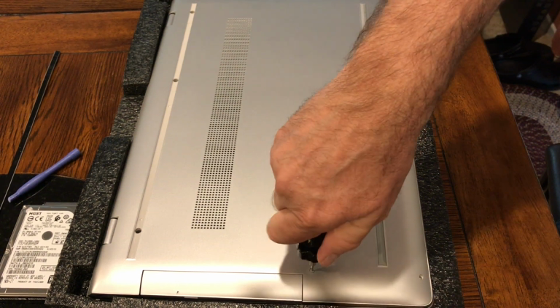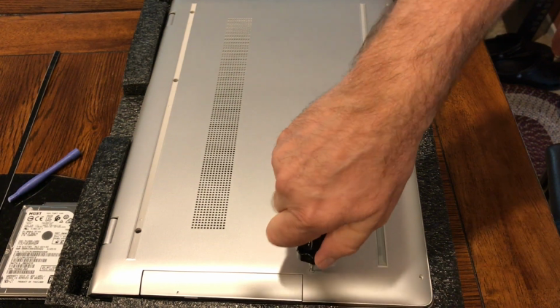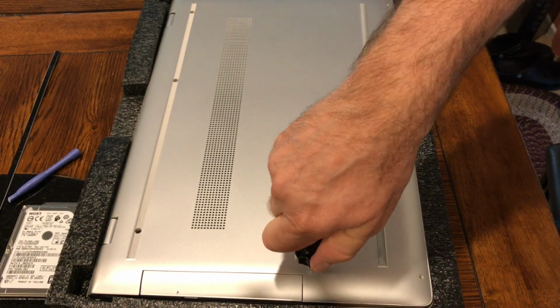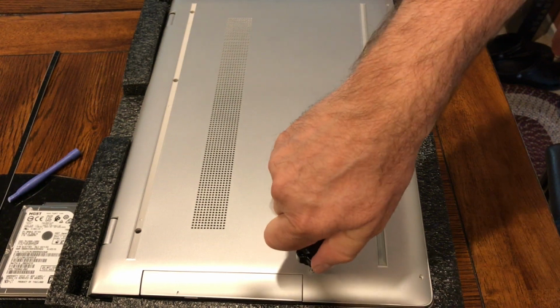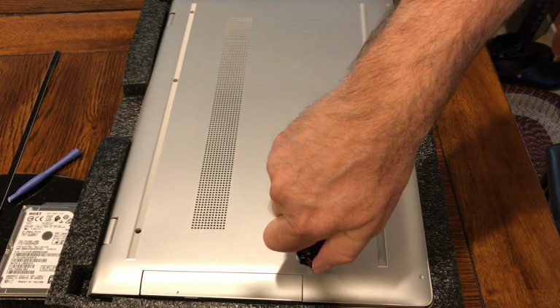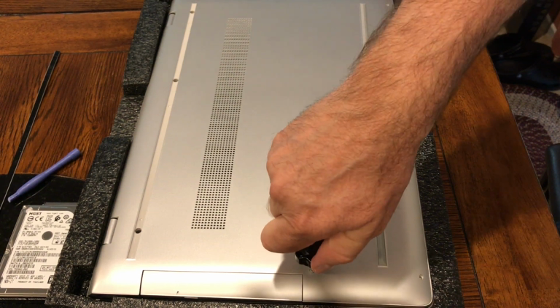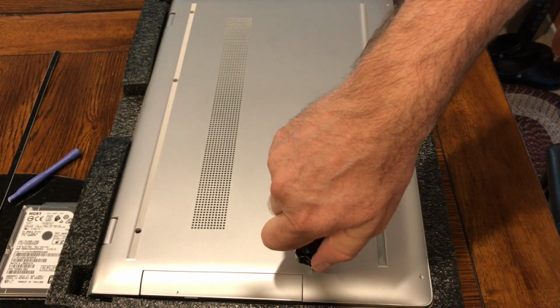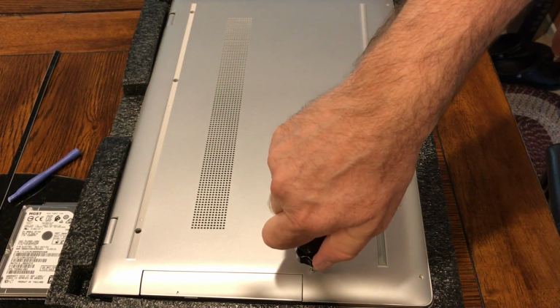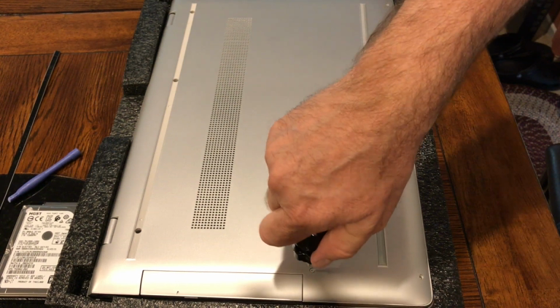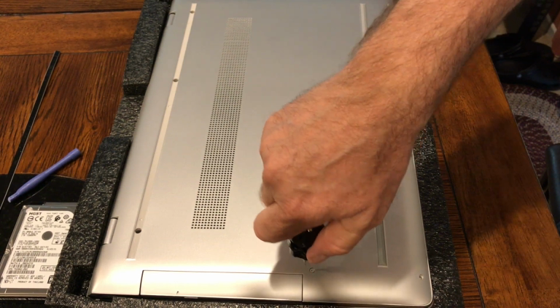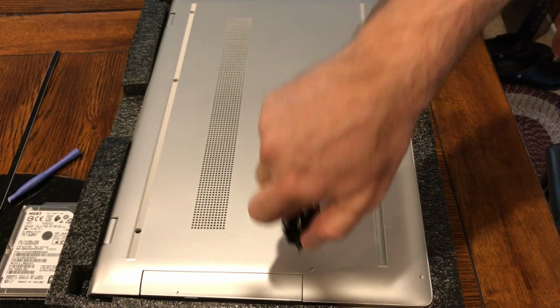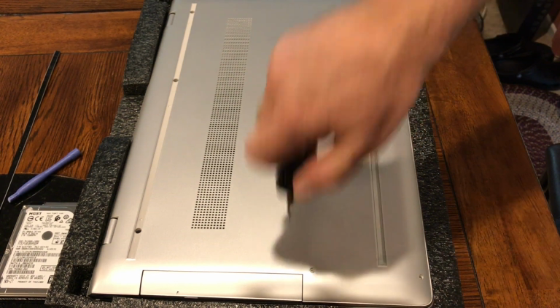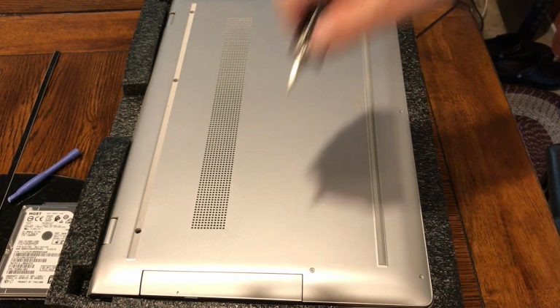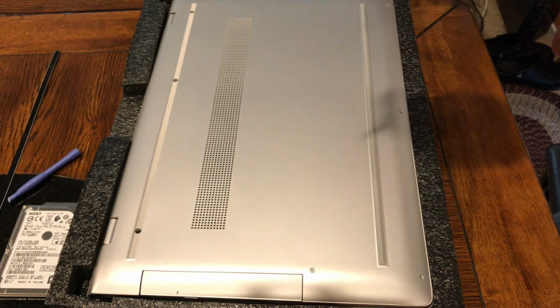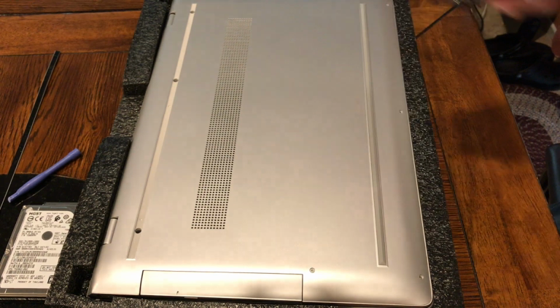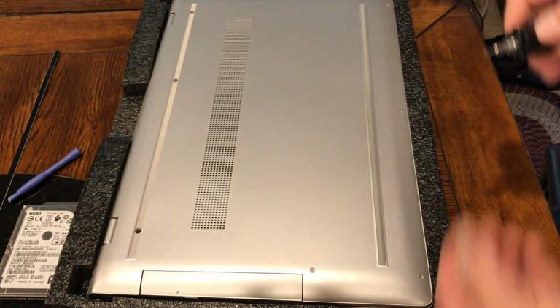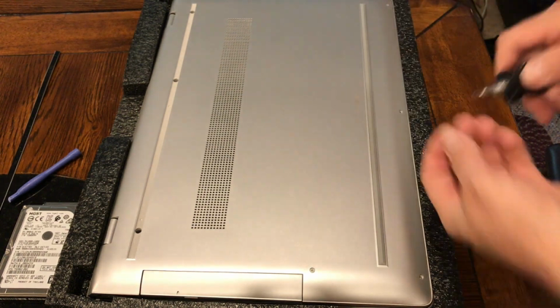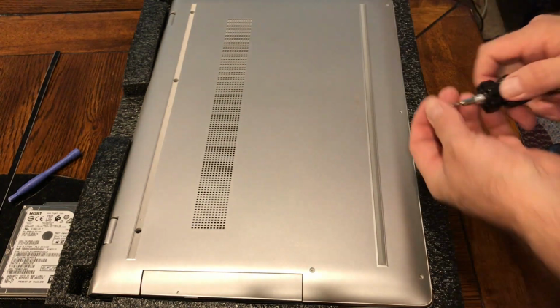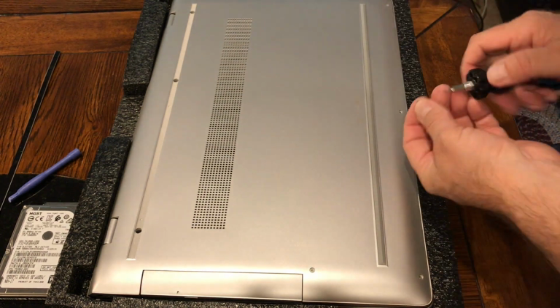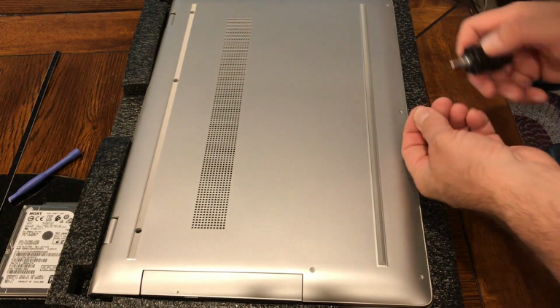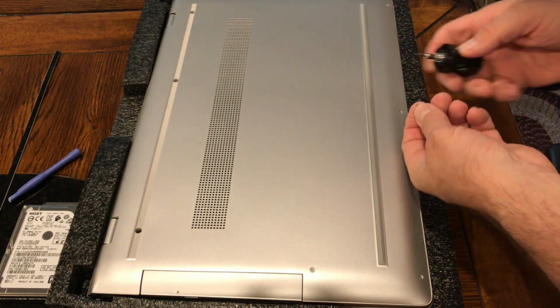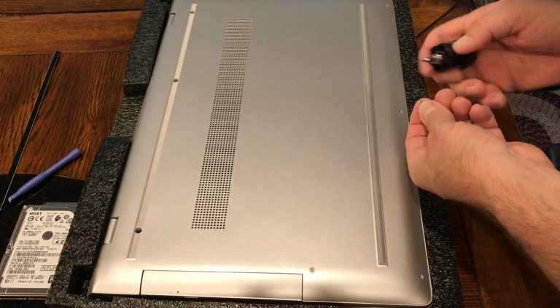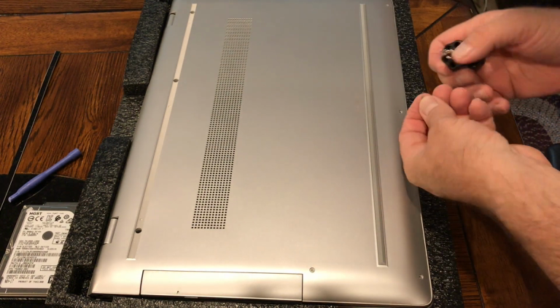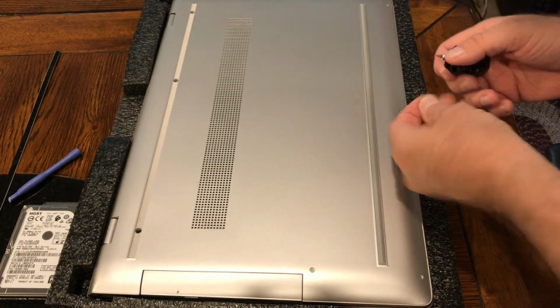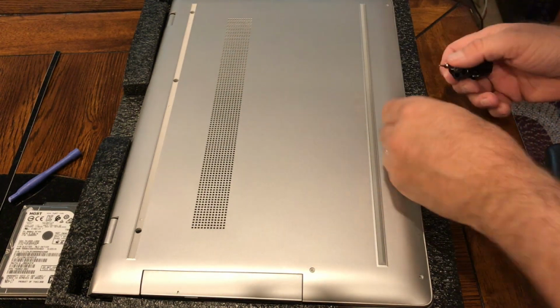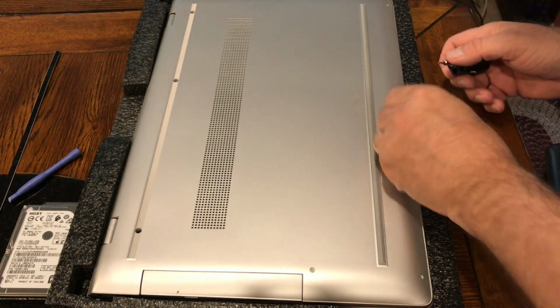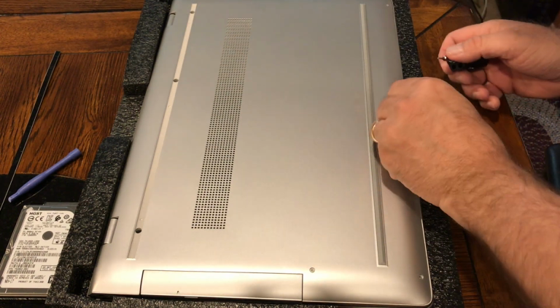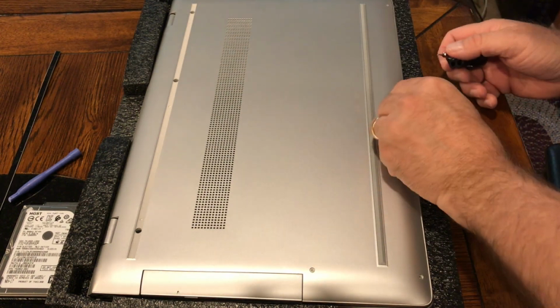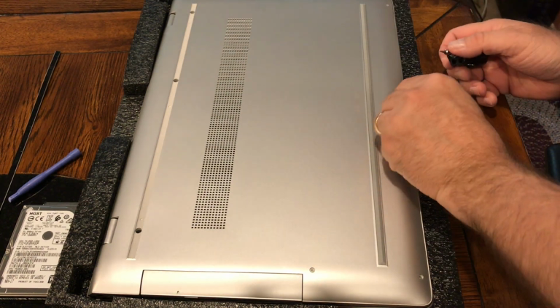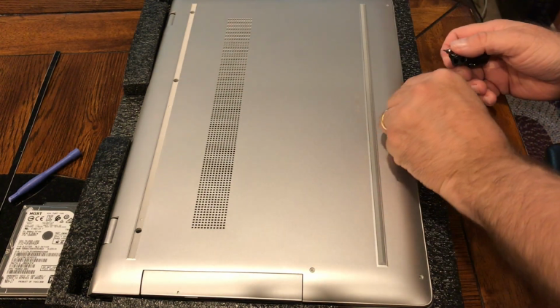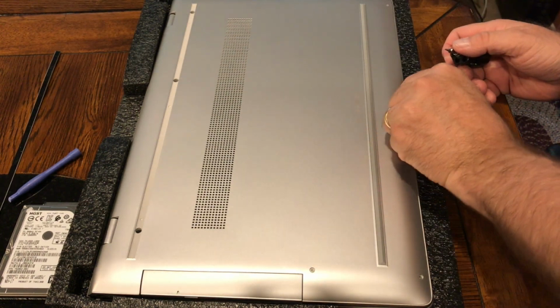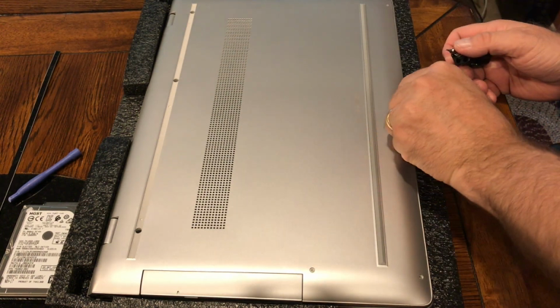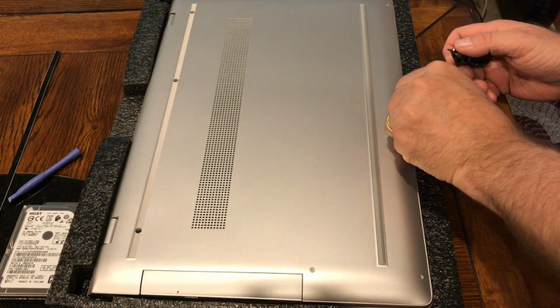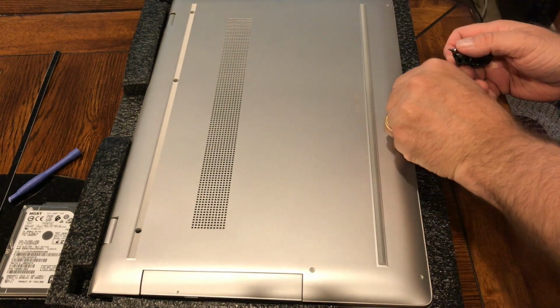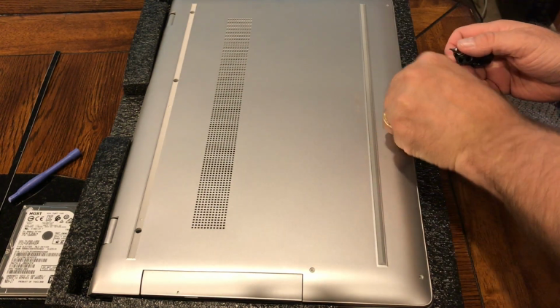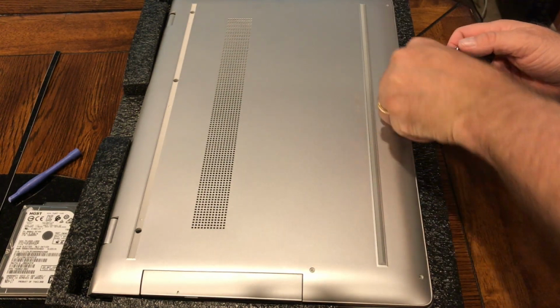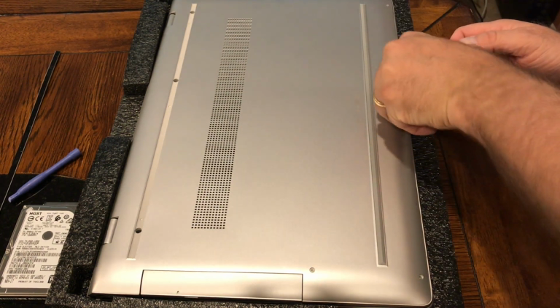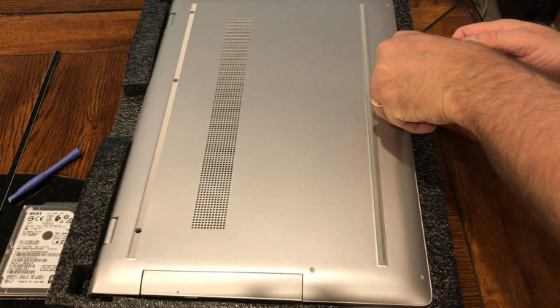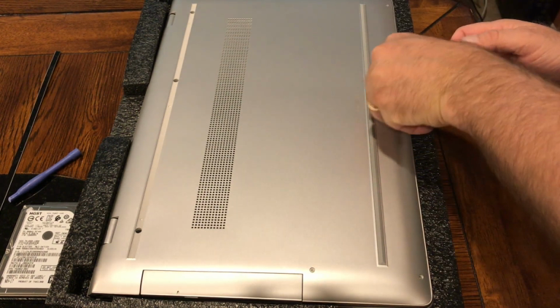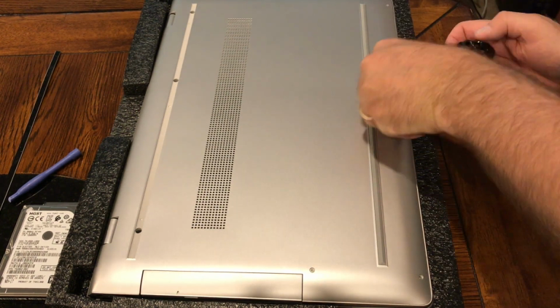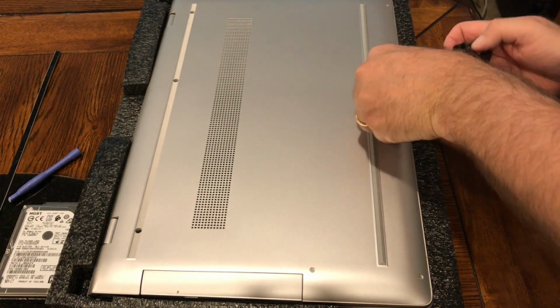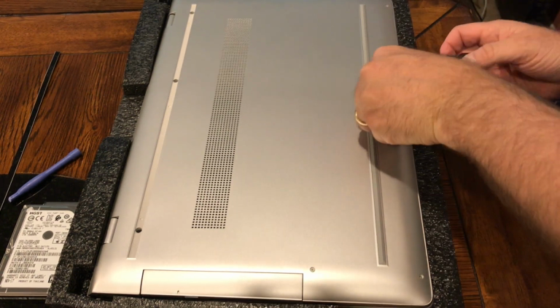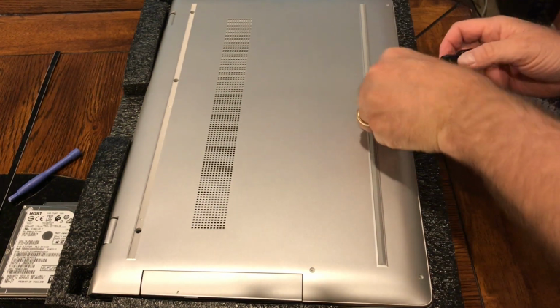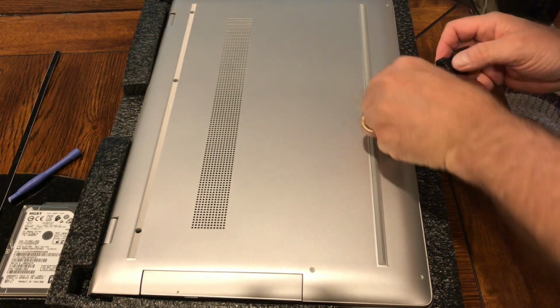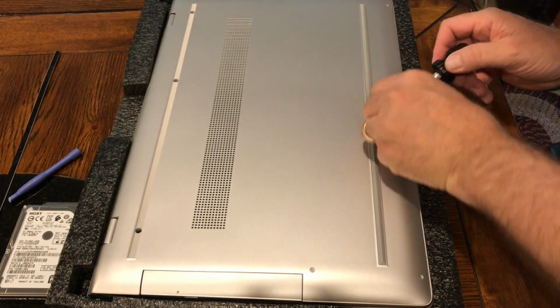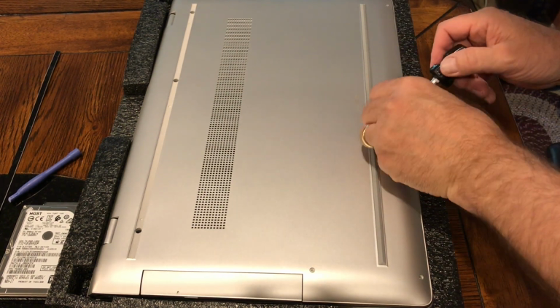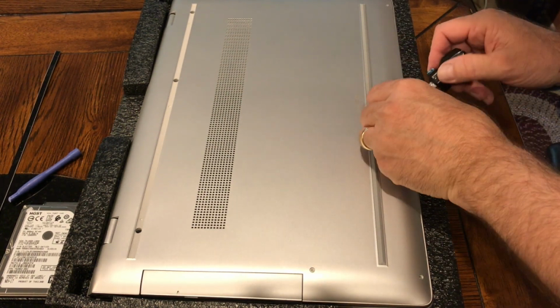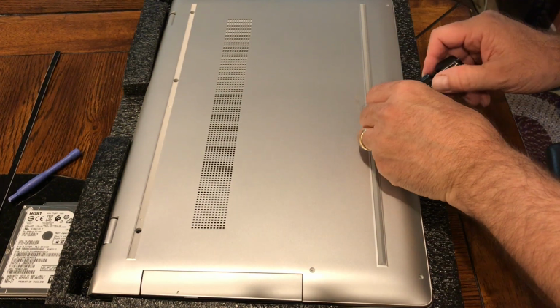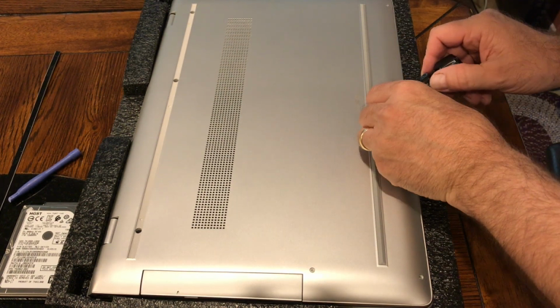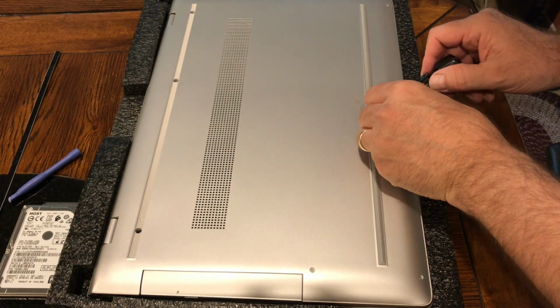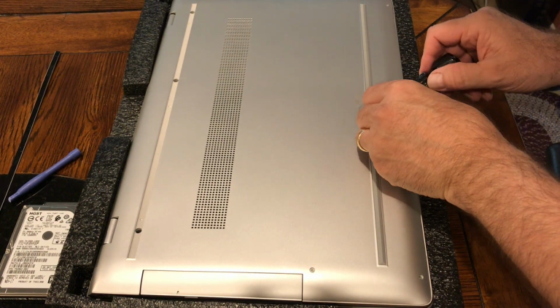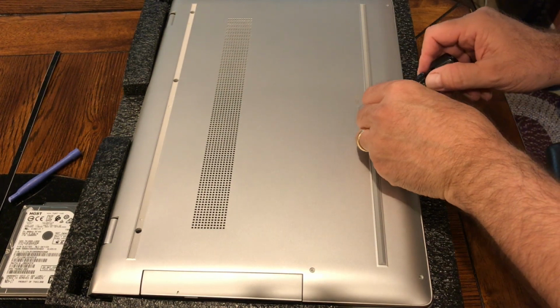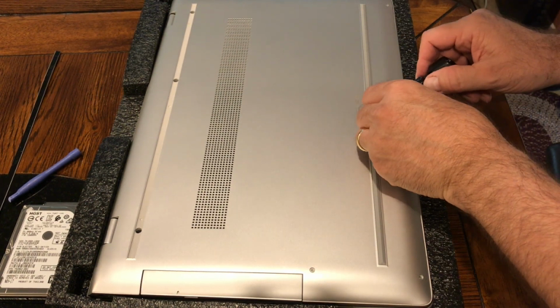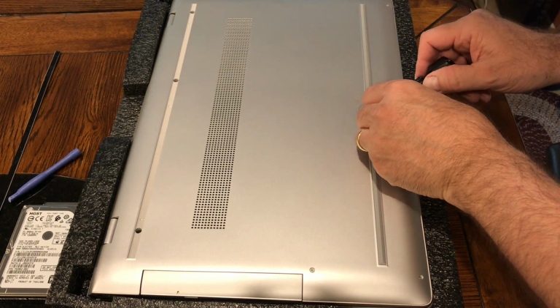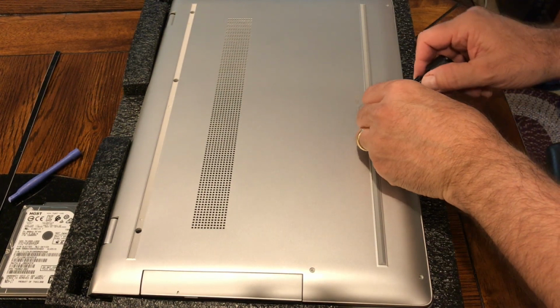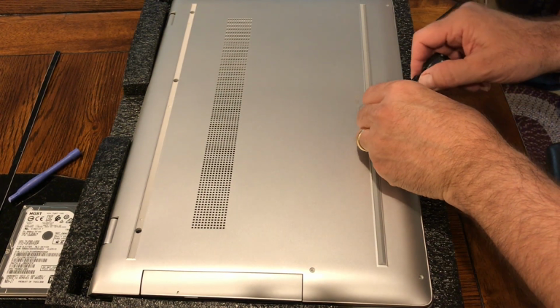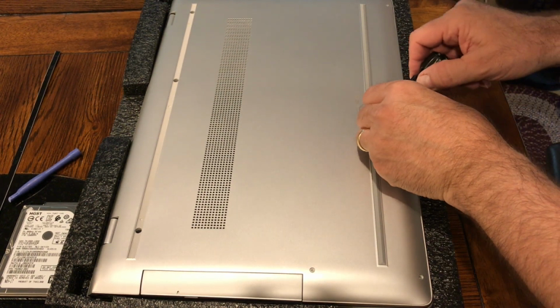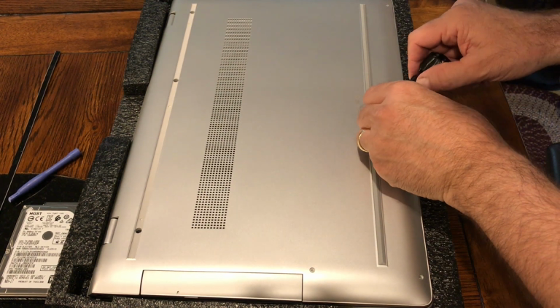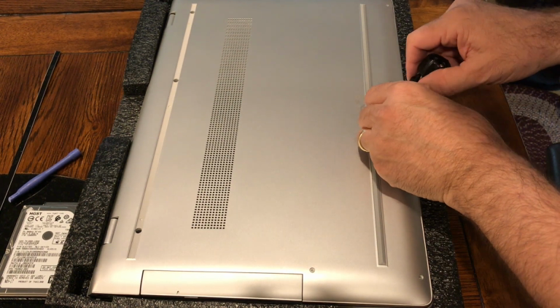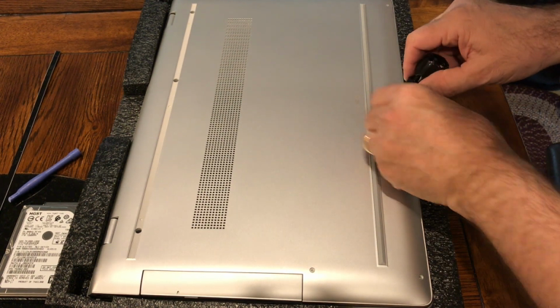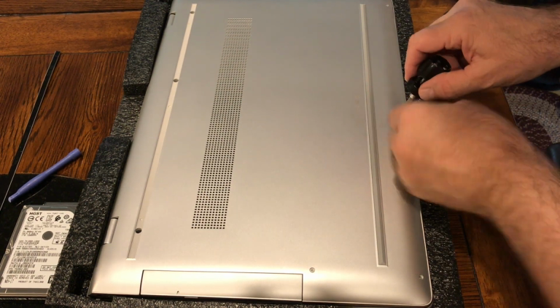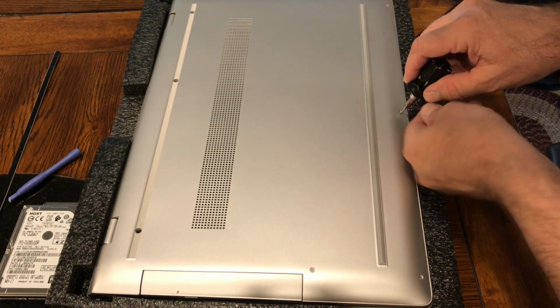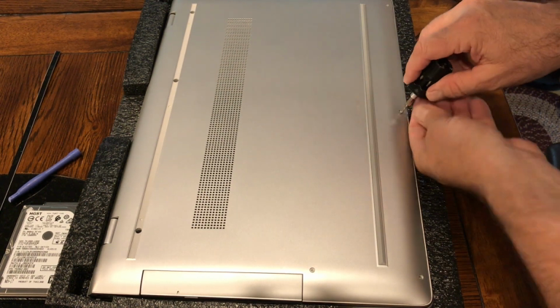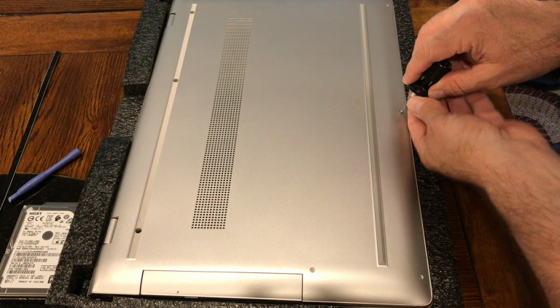There are four T5 screws to go back into place.